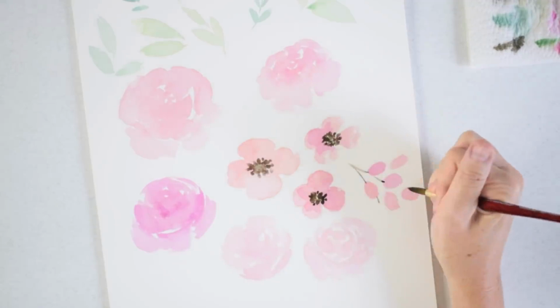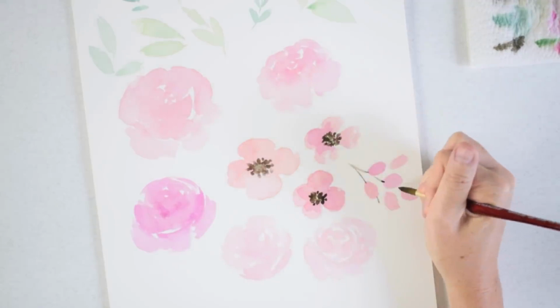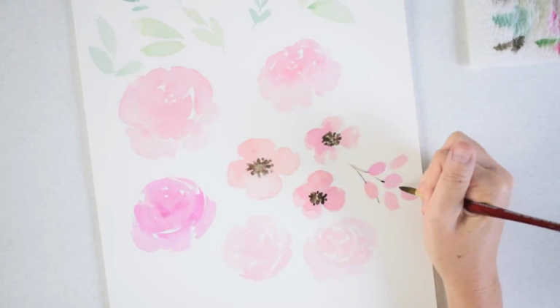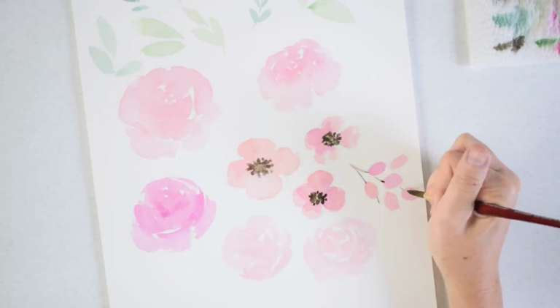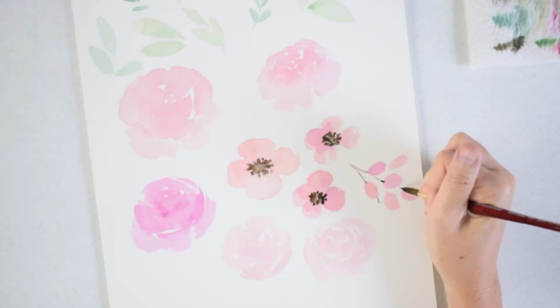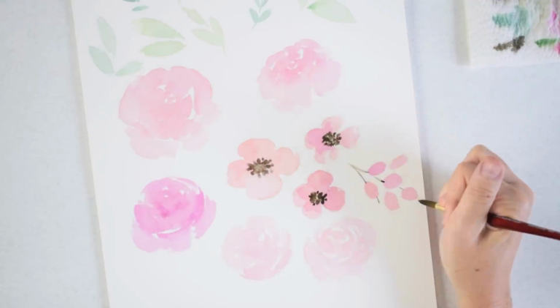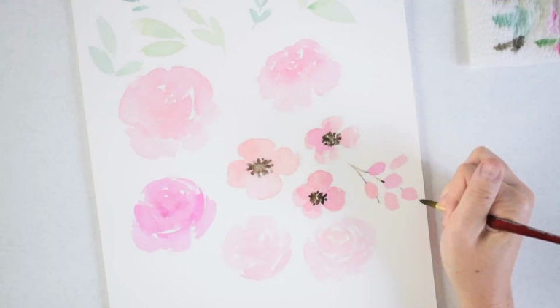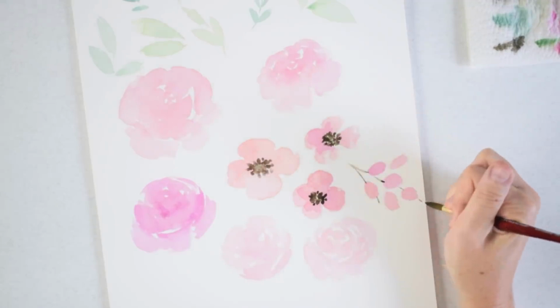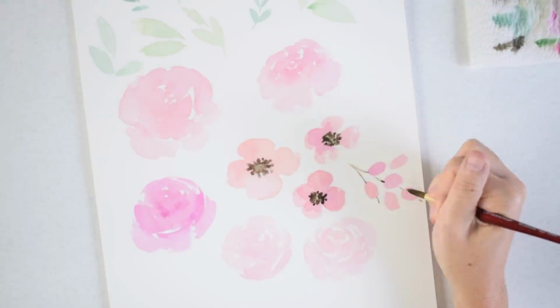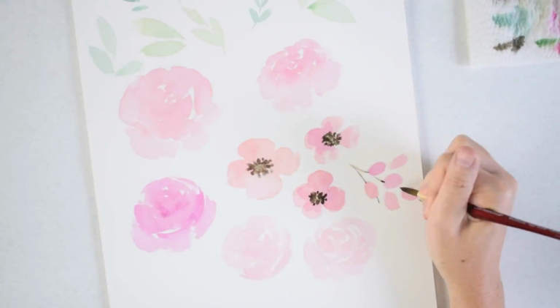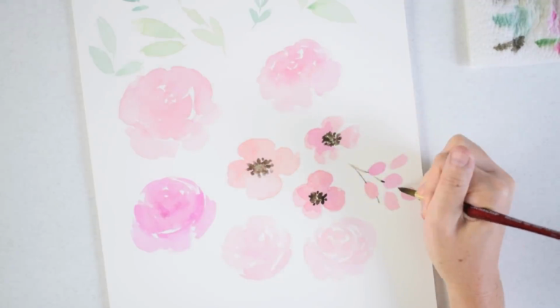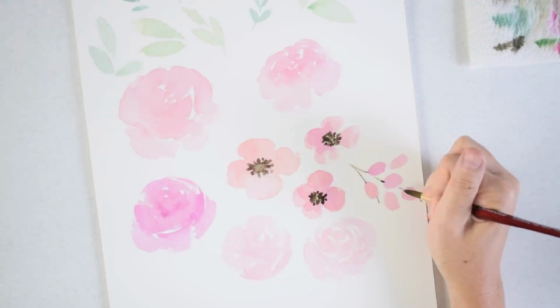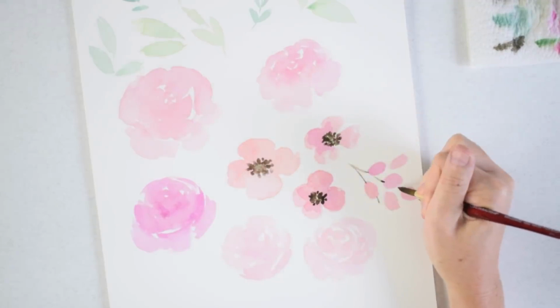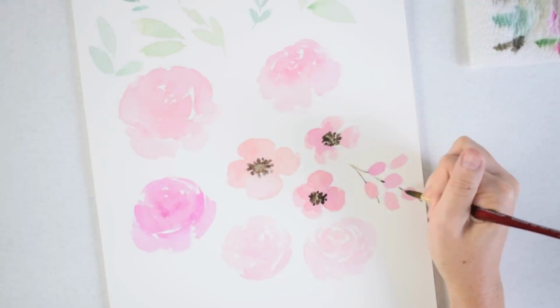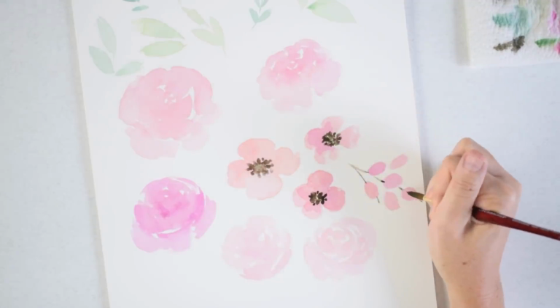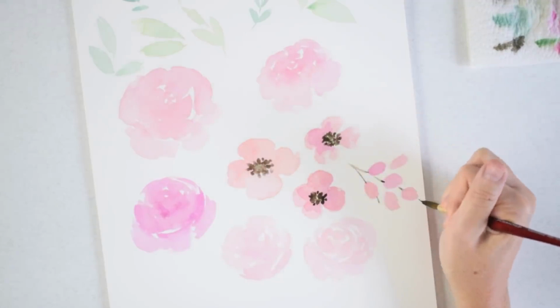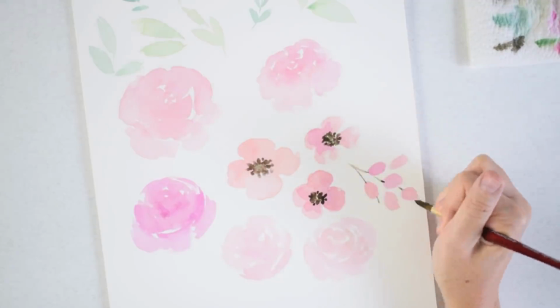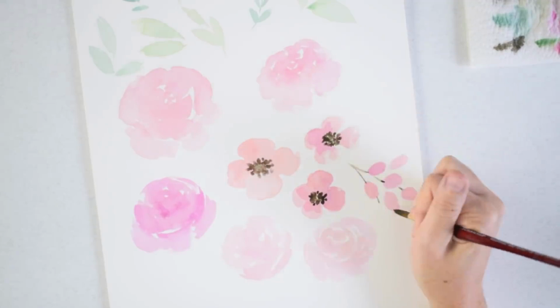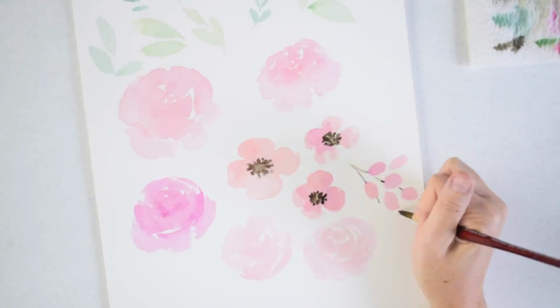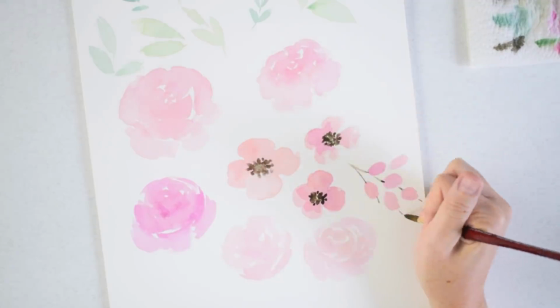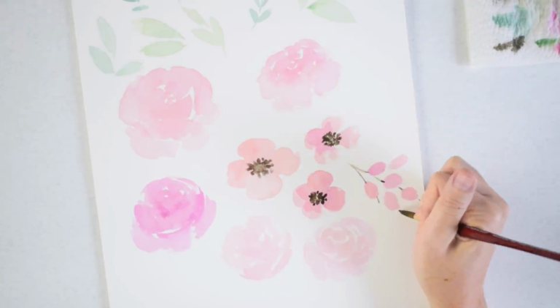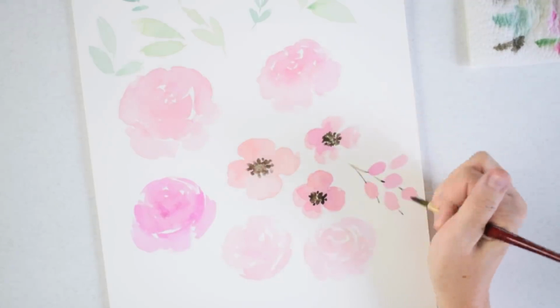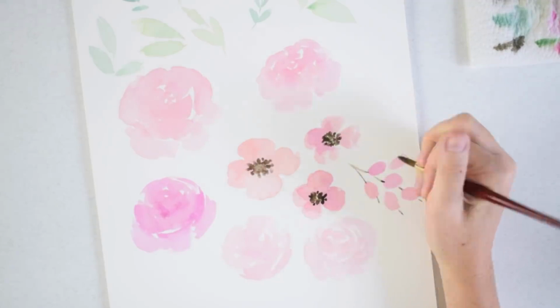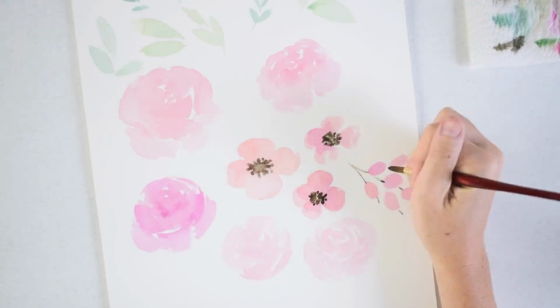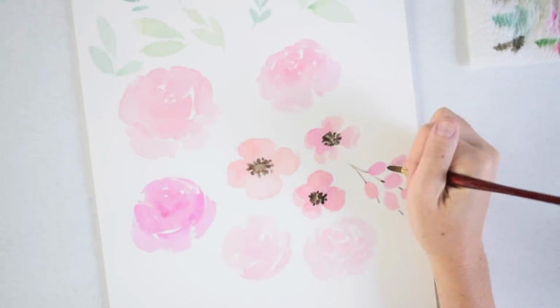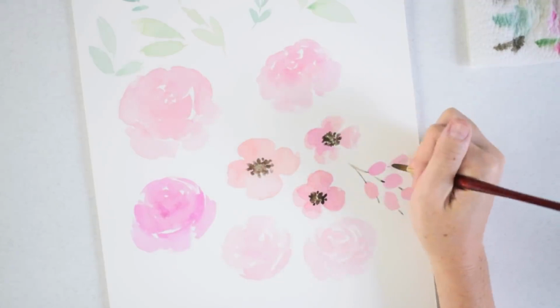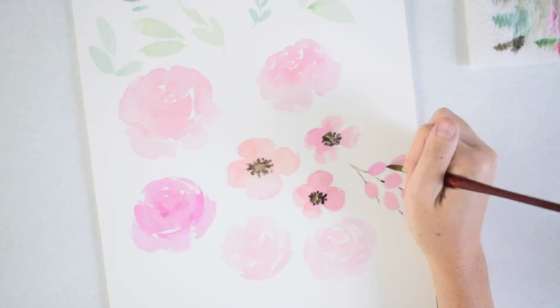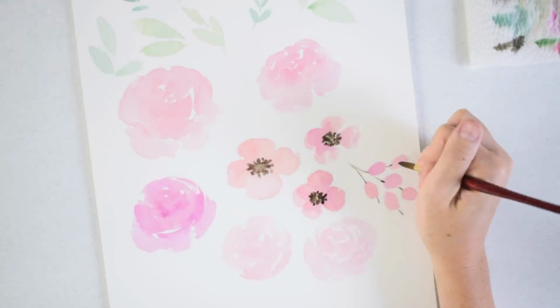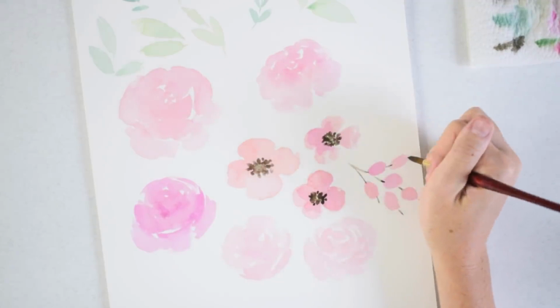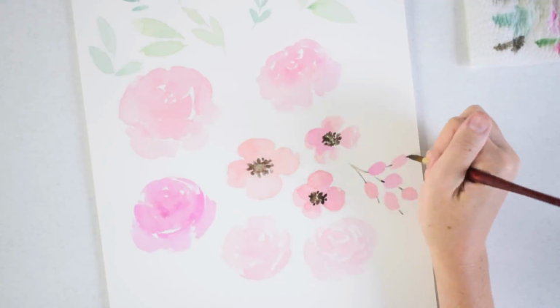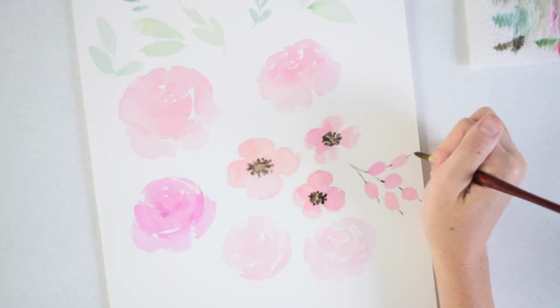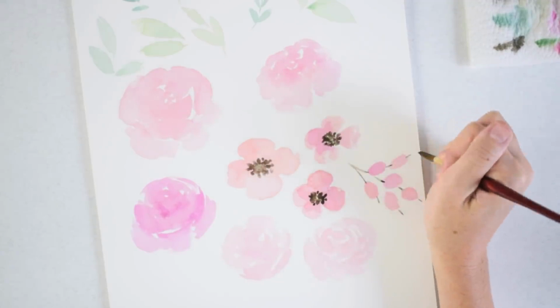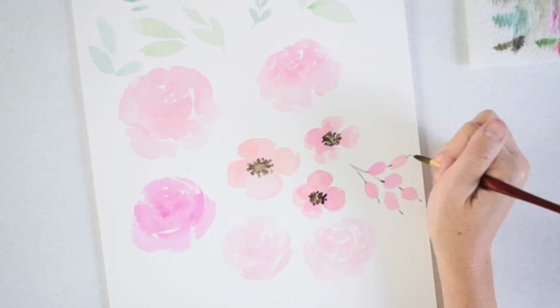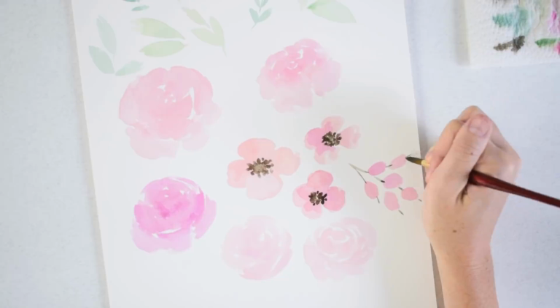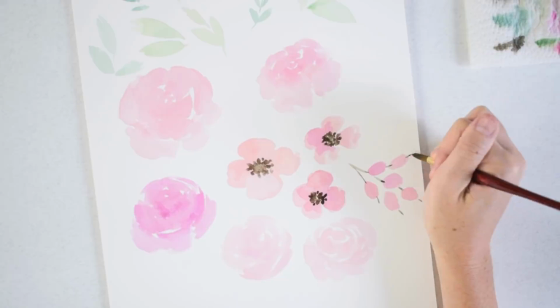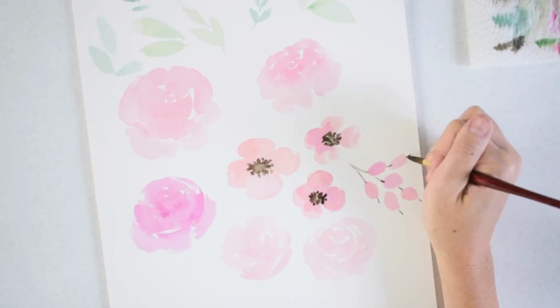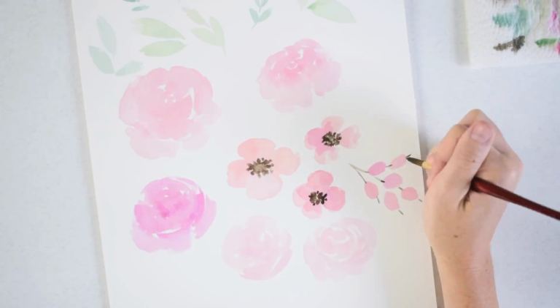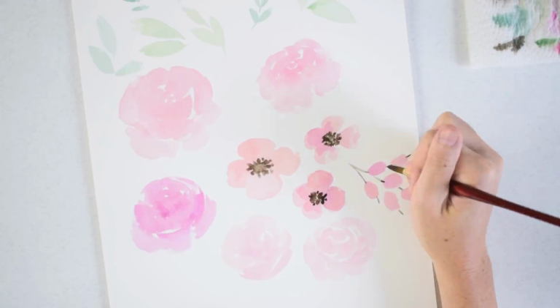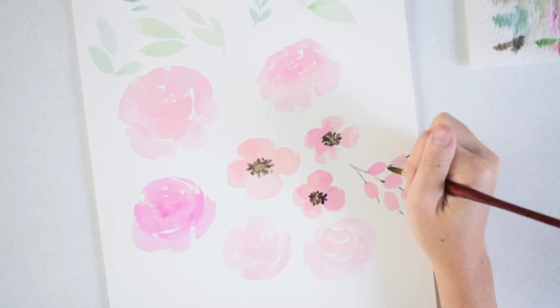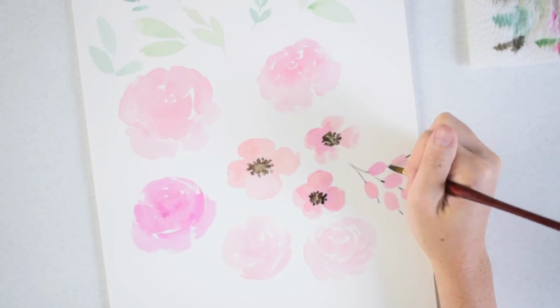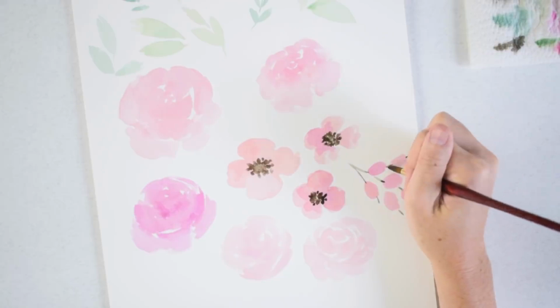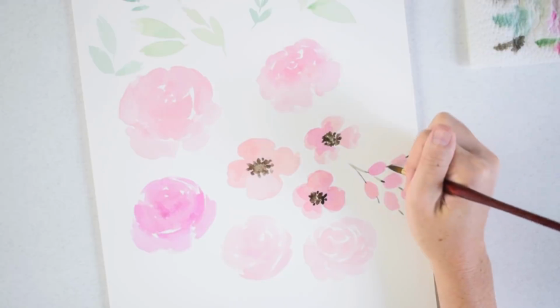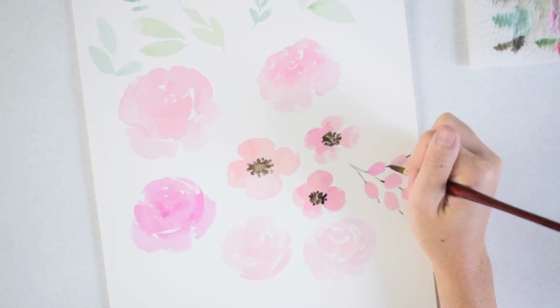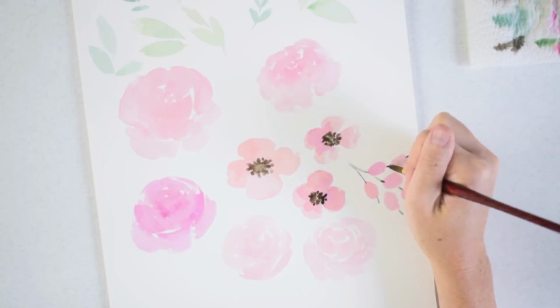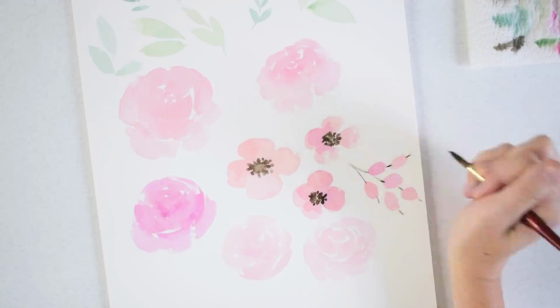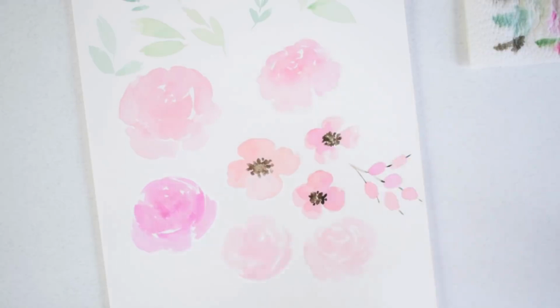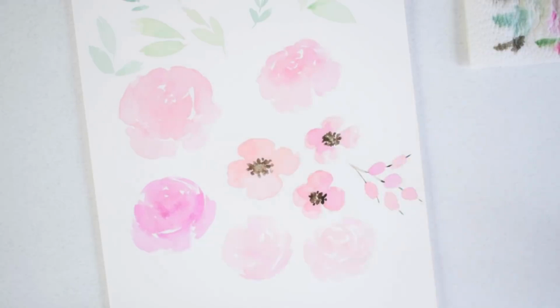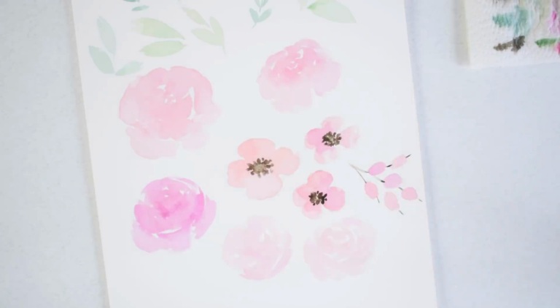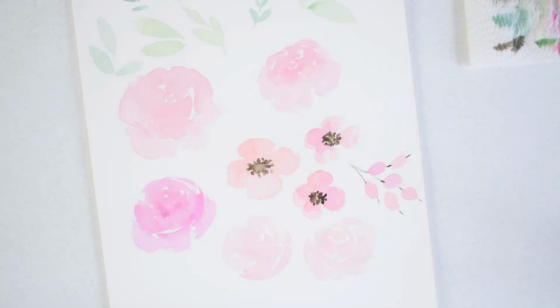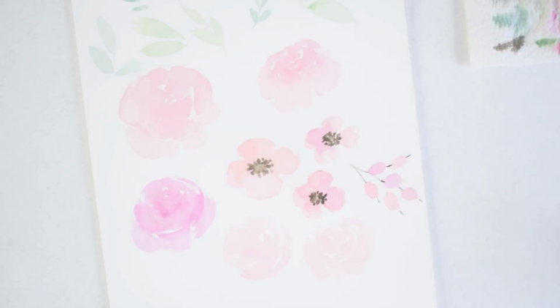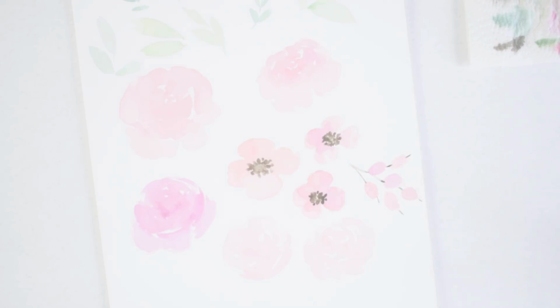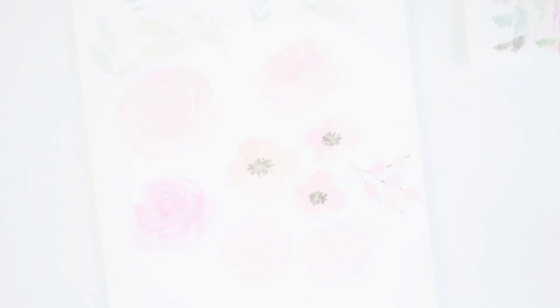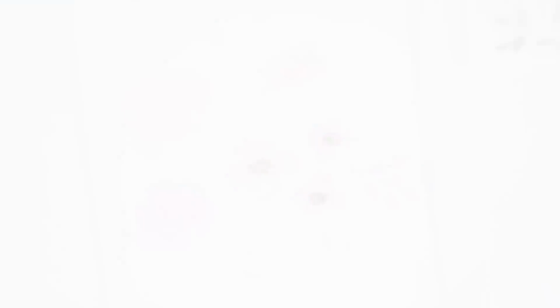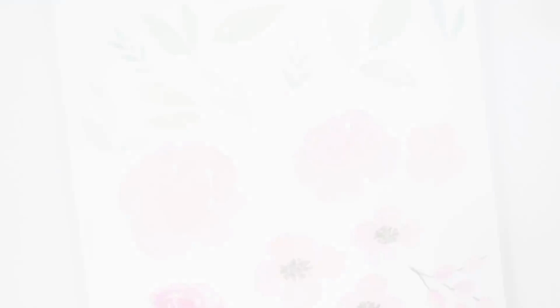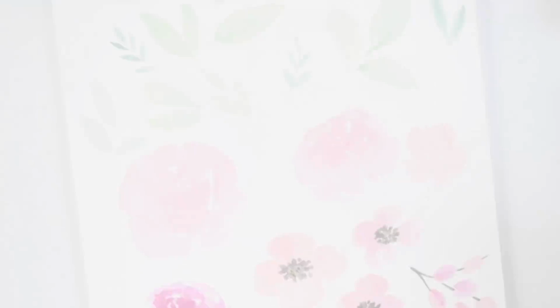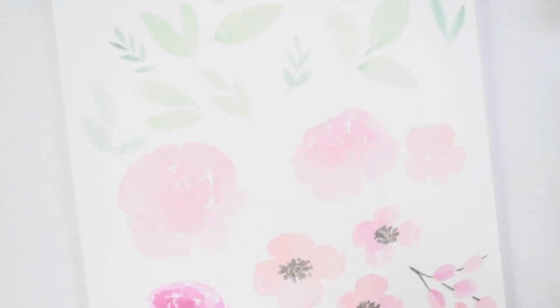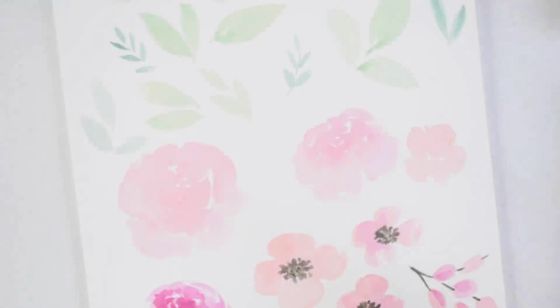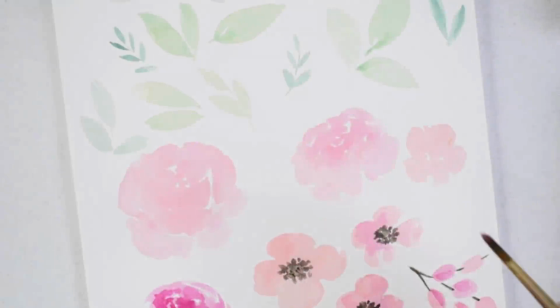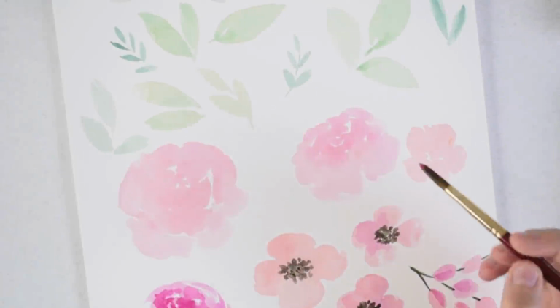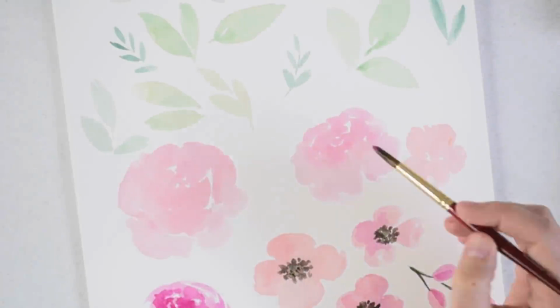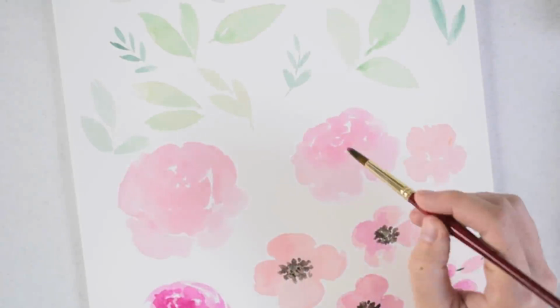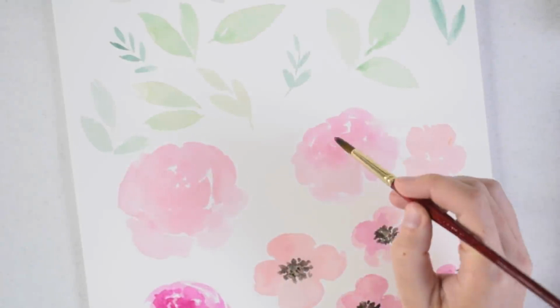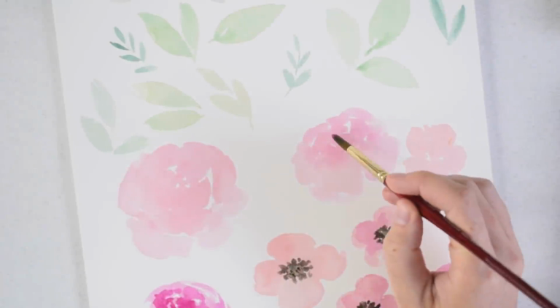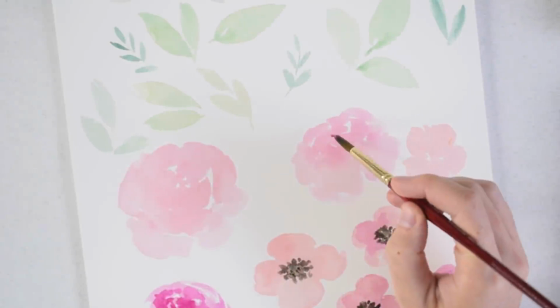Now that the pink flowers have dried, I'm going back in with a little bit of brown paint and adding the detail of the stamen and stem, just adding some contrast there.